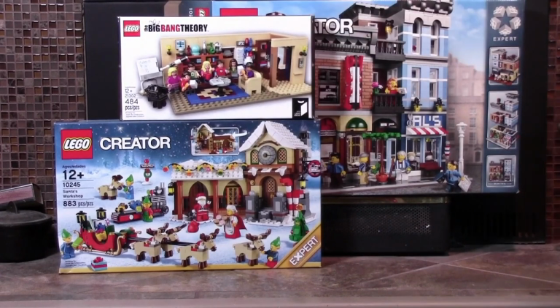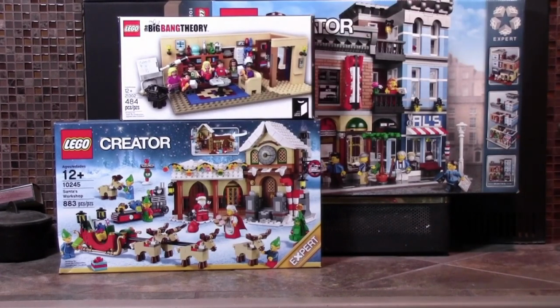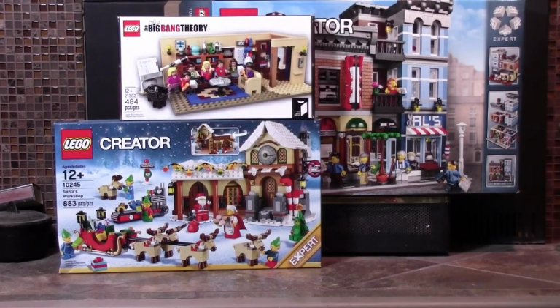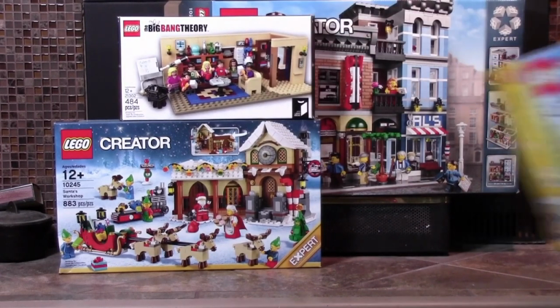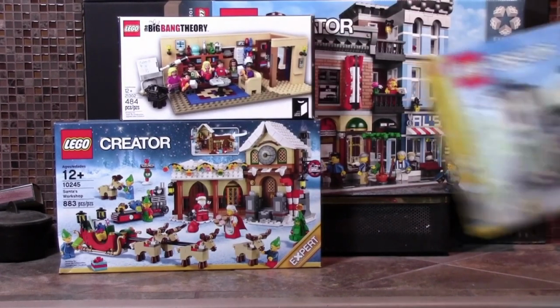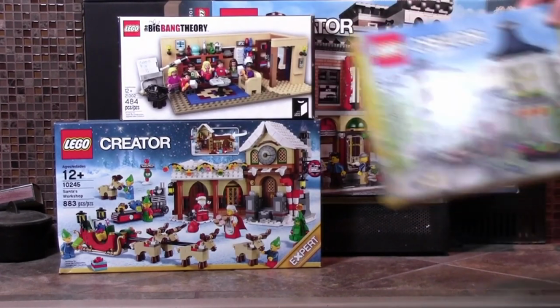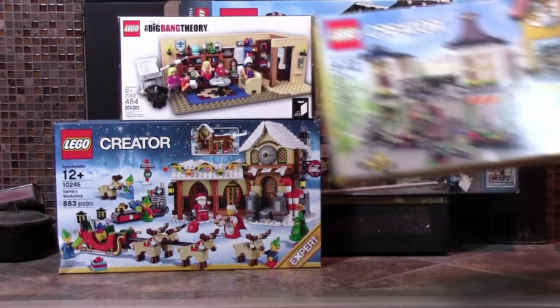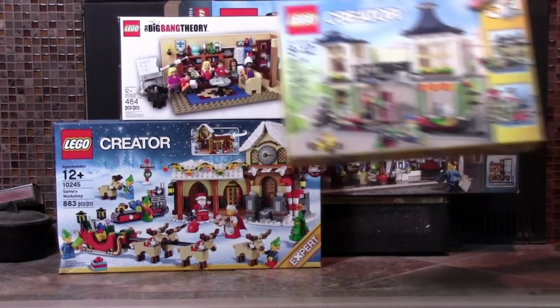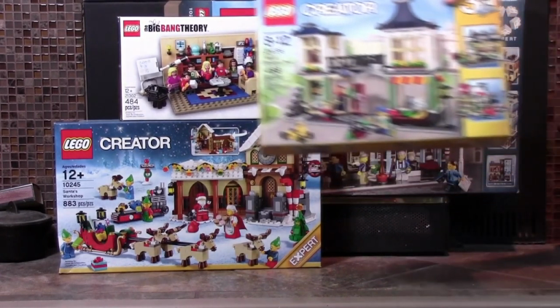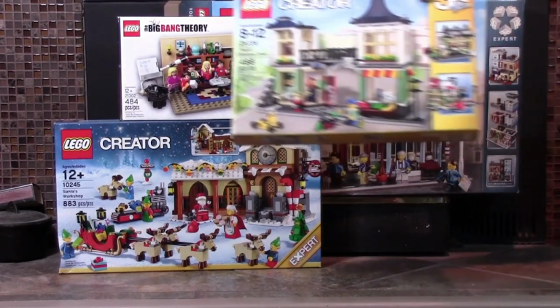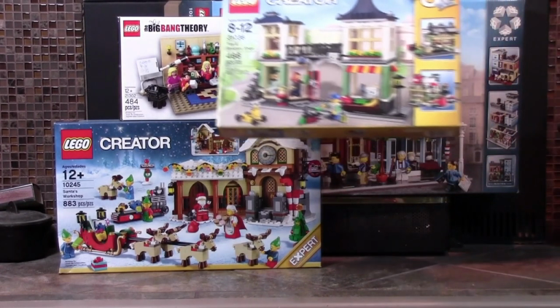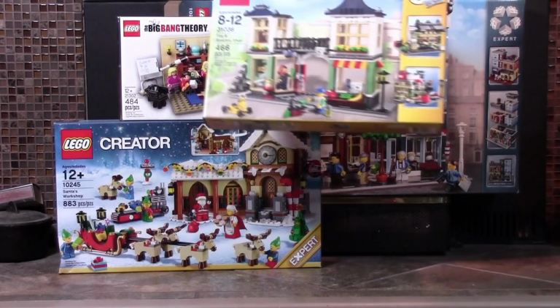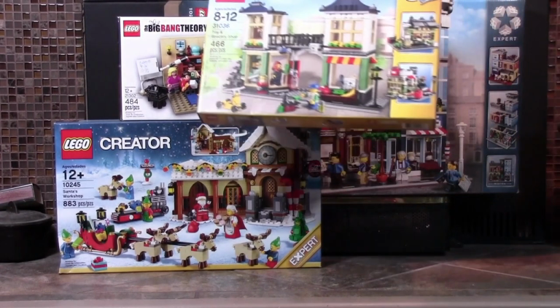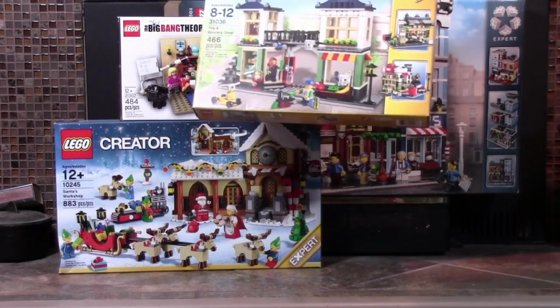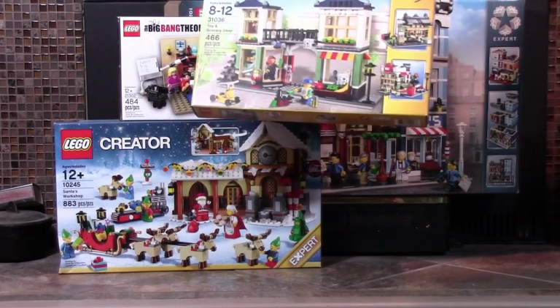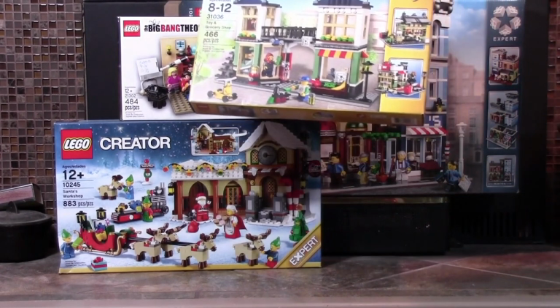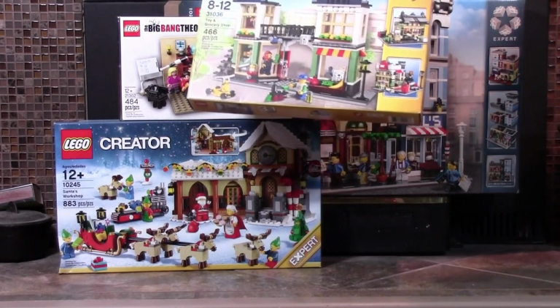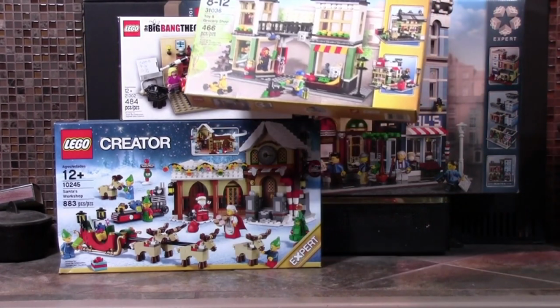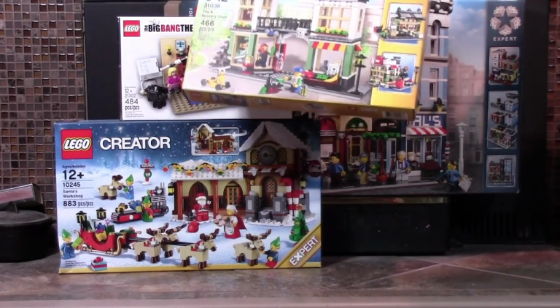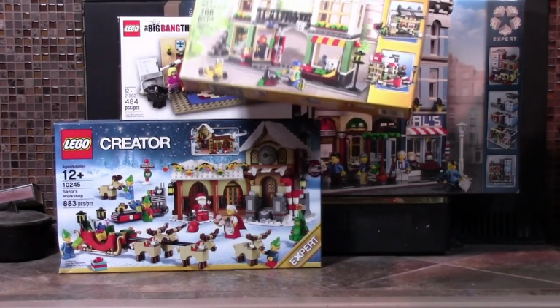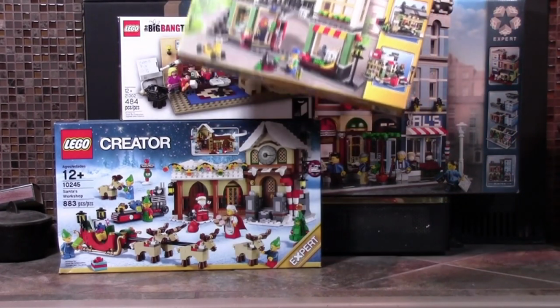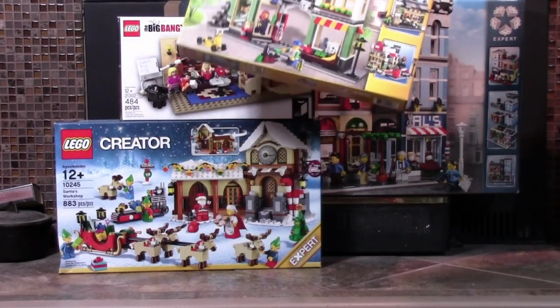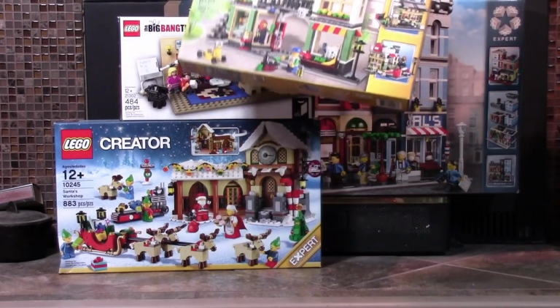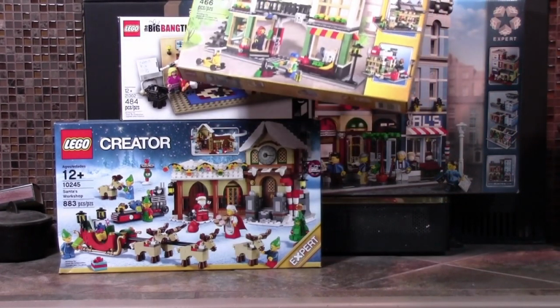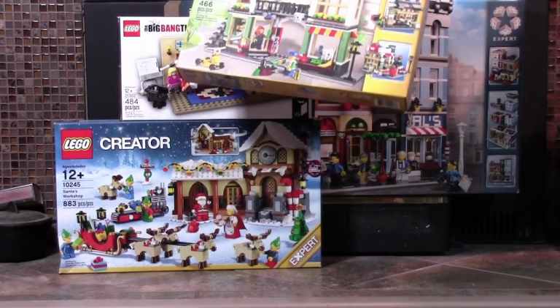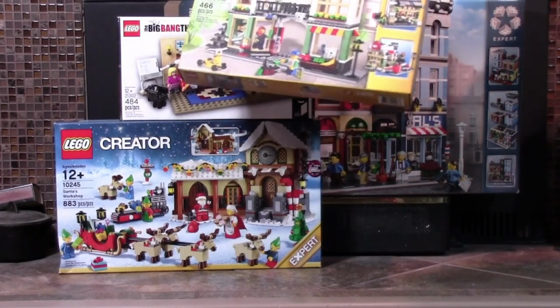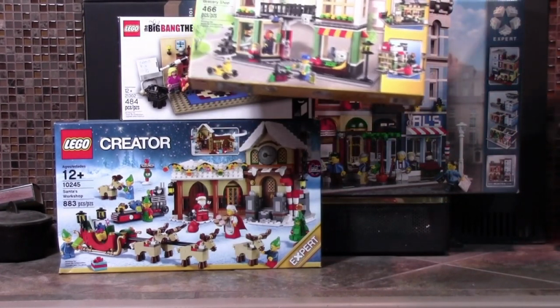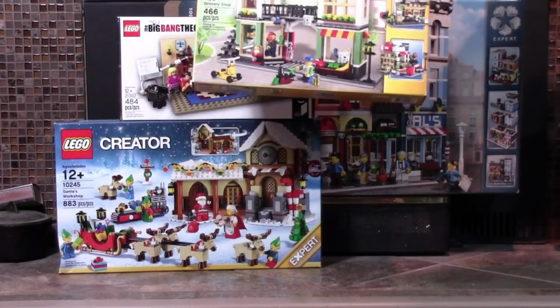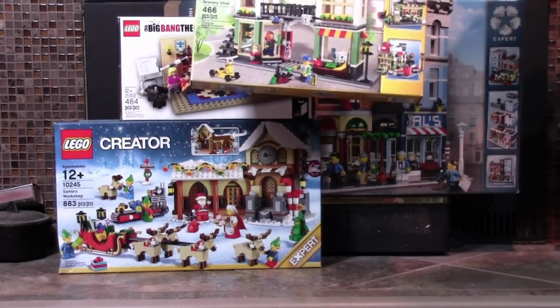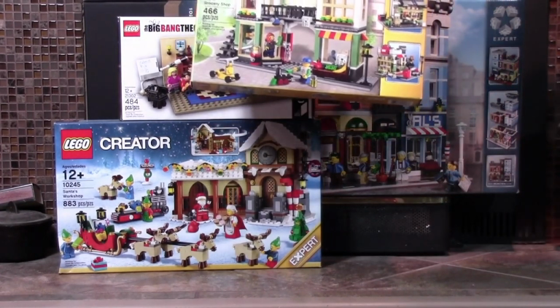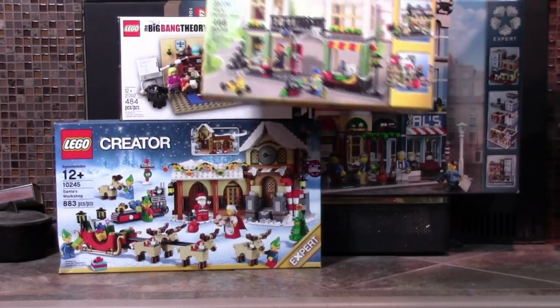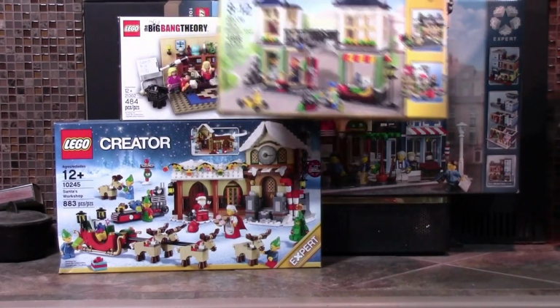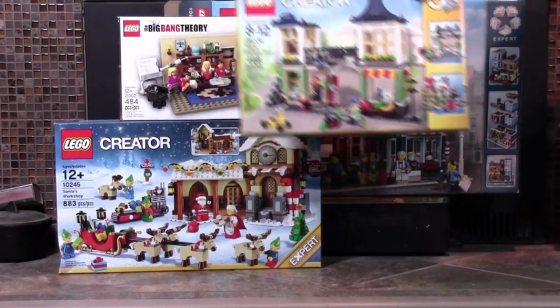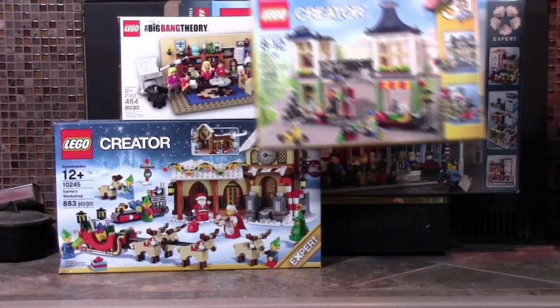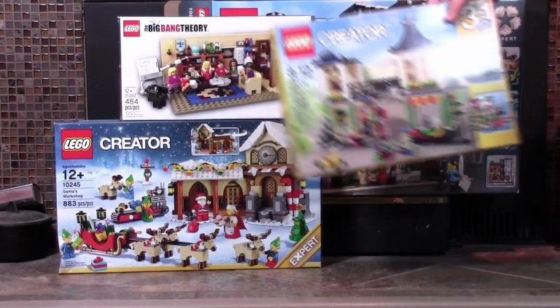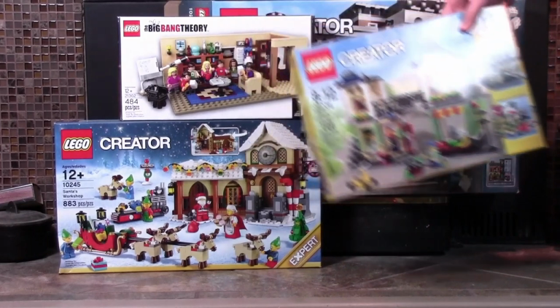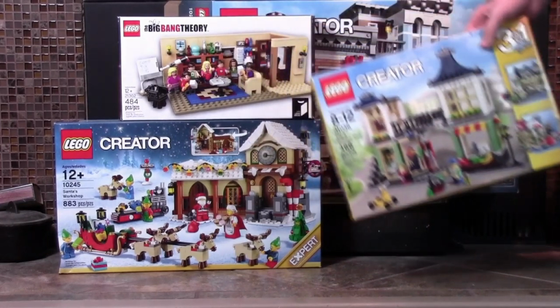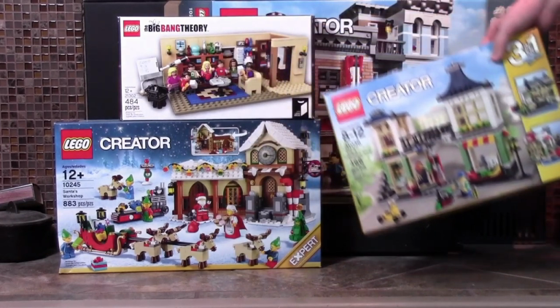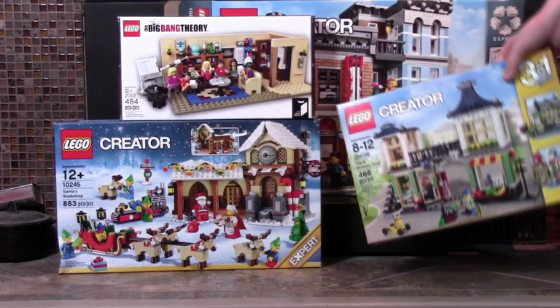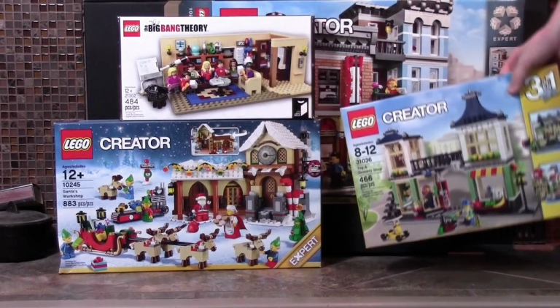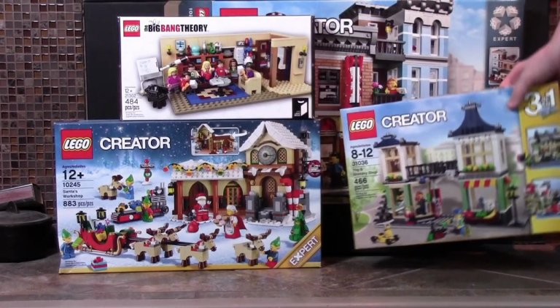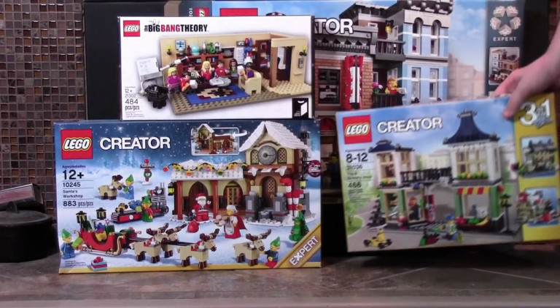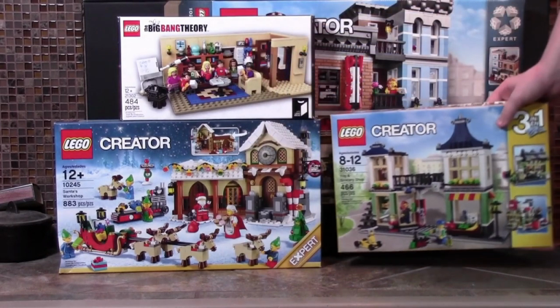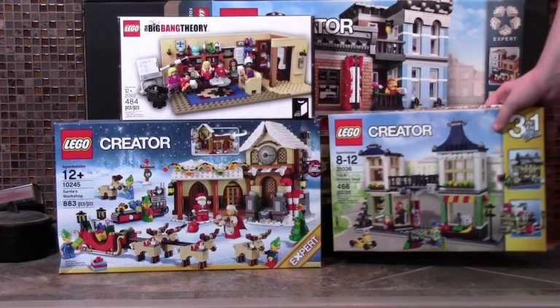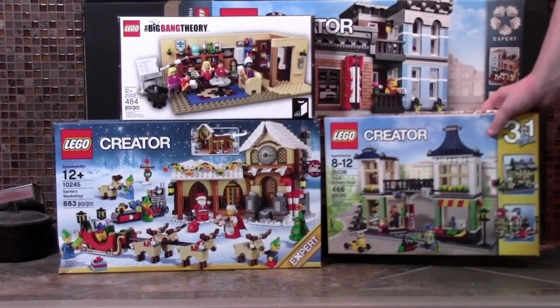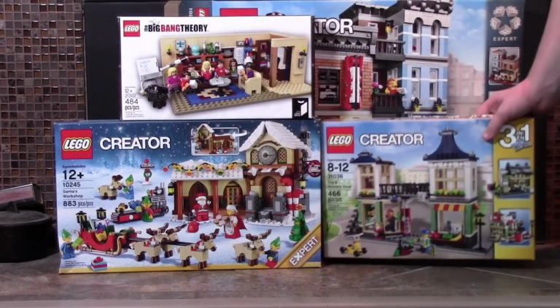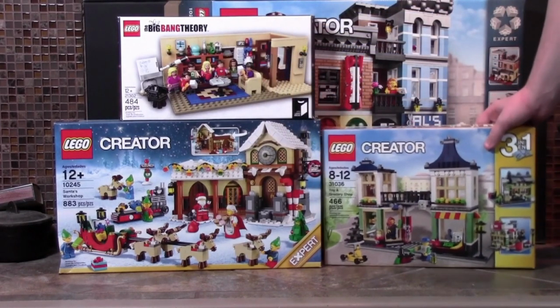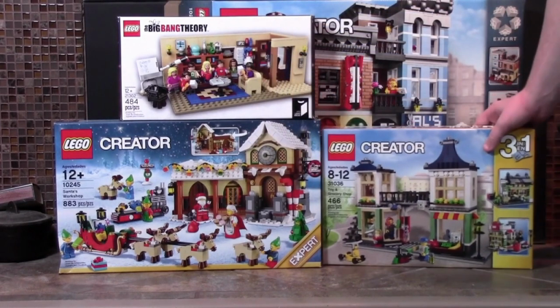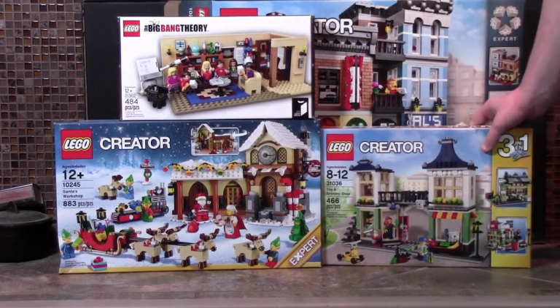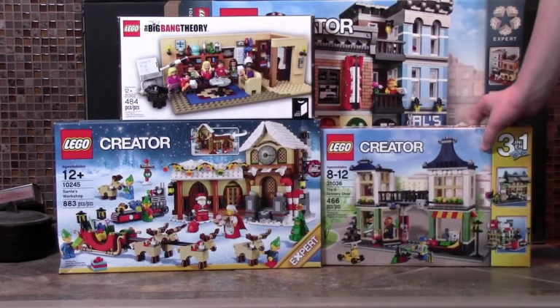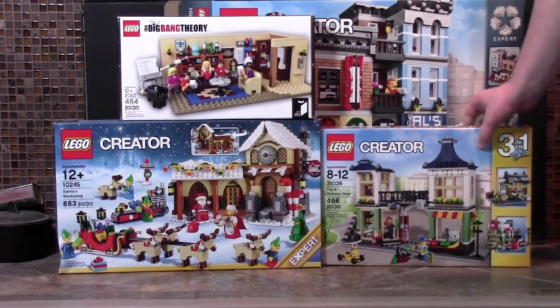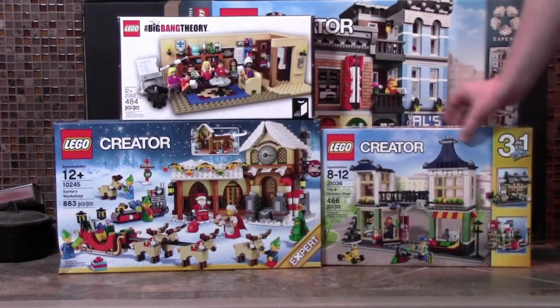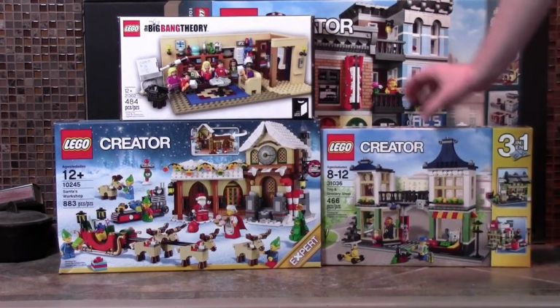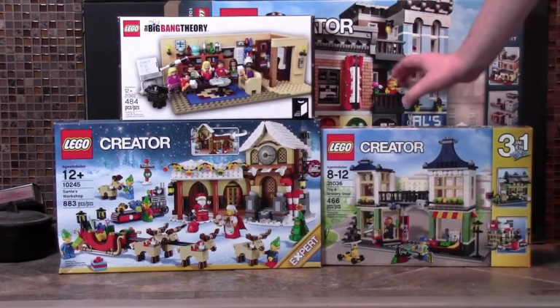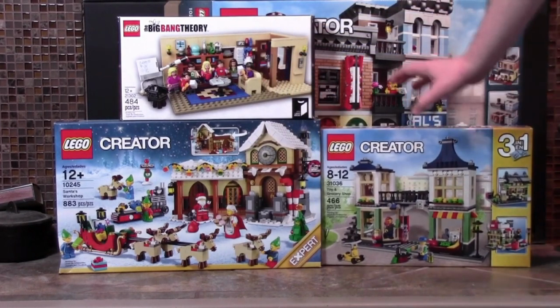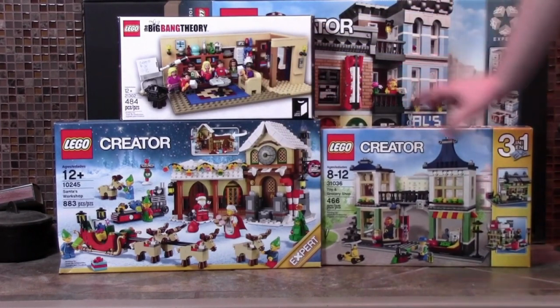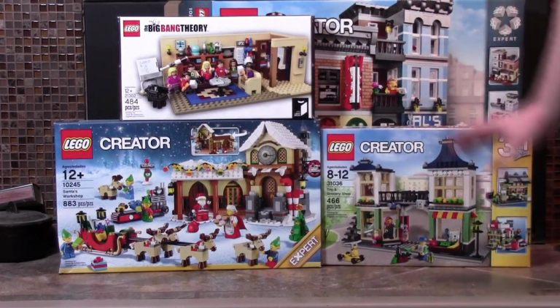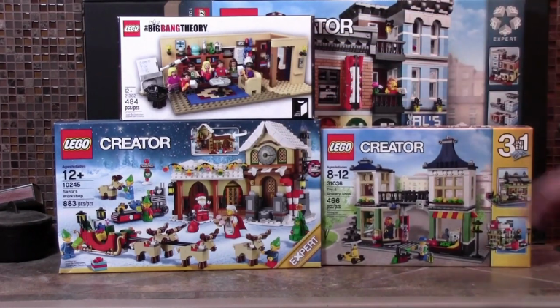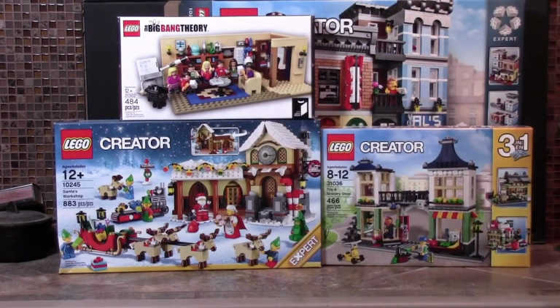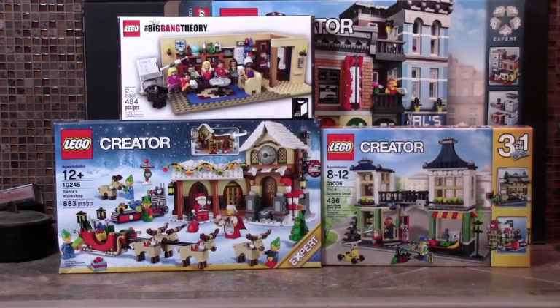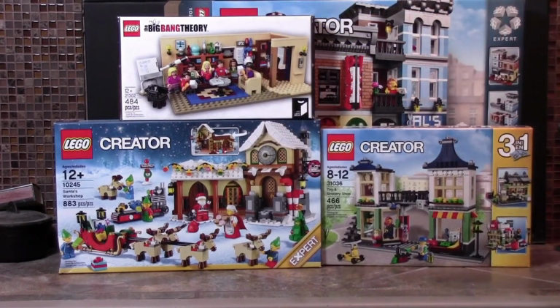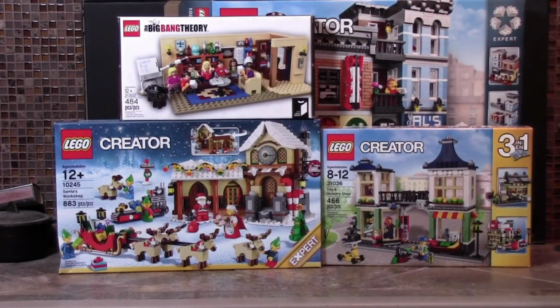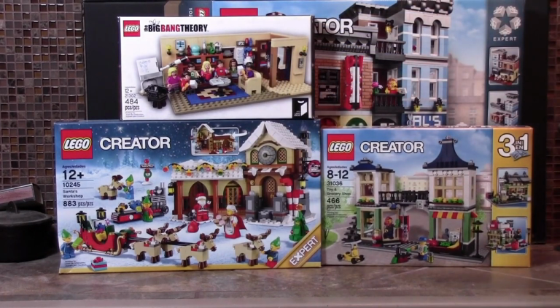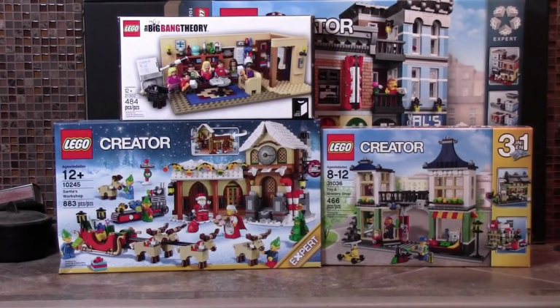The next item is the toy and grocery shop. This set looks really neat and I can't wait to put that in my city along with a lot of the other sets that I'm getting.